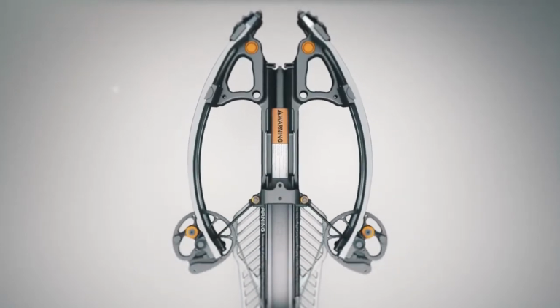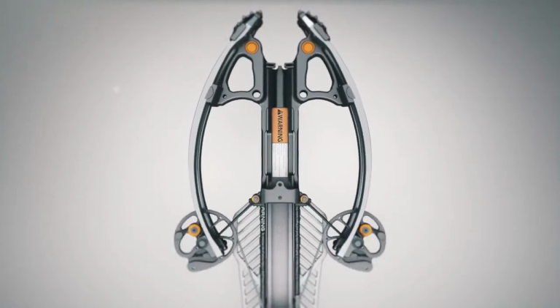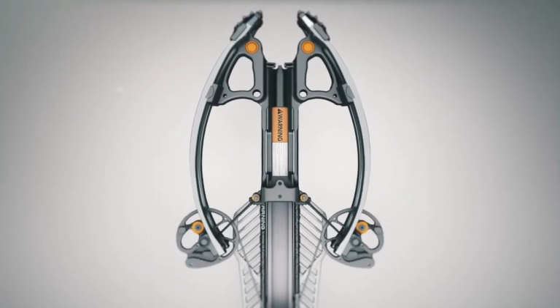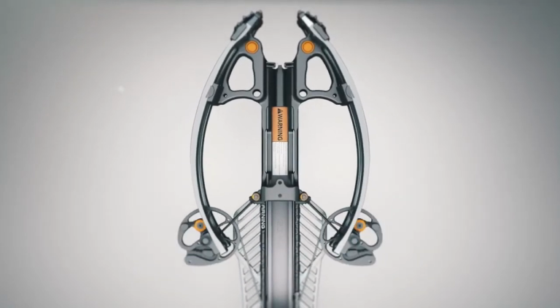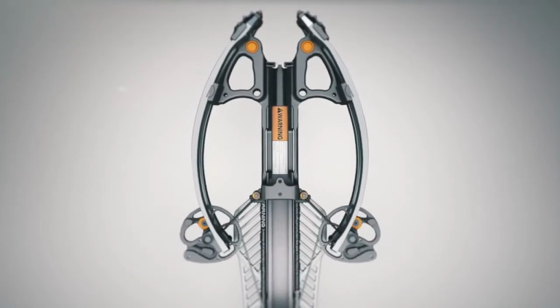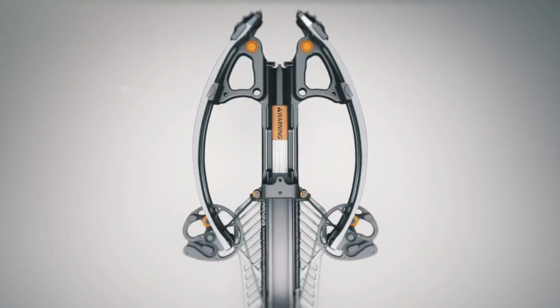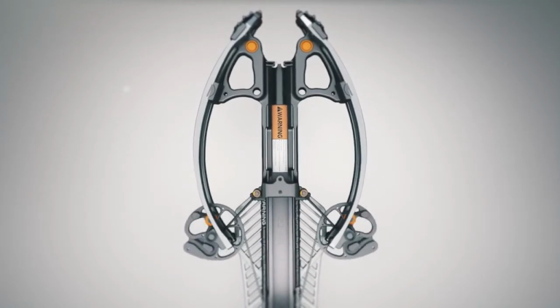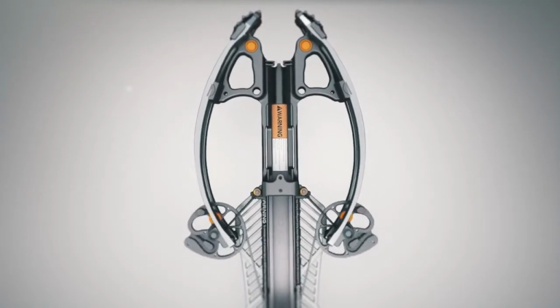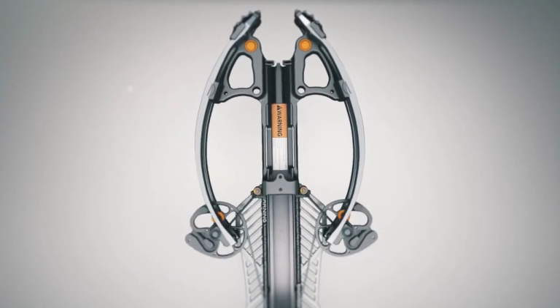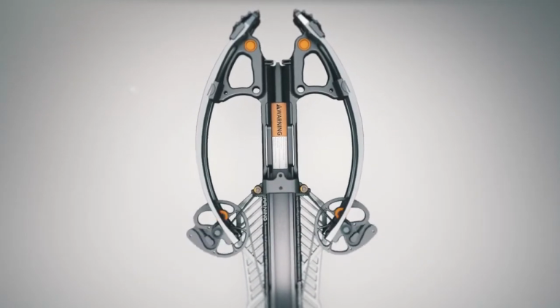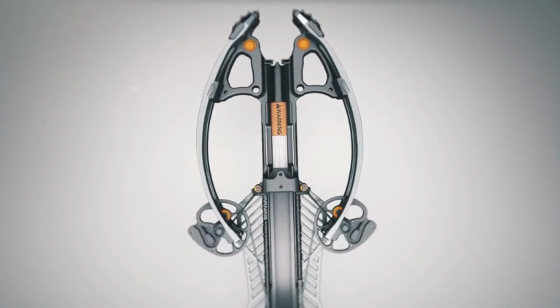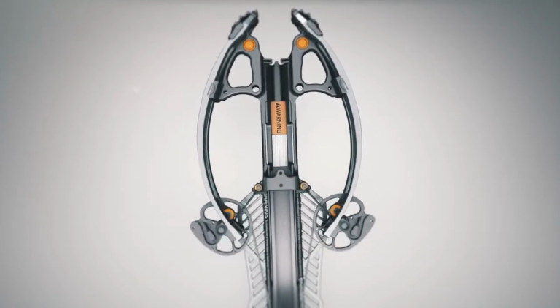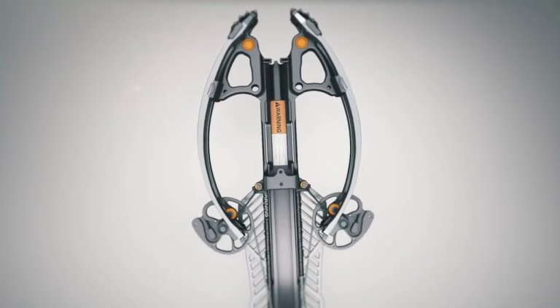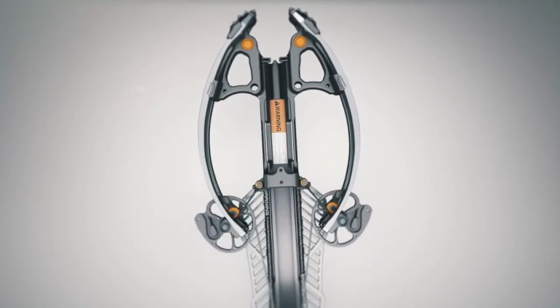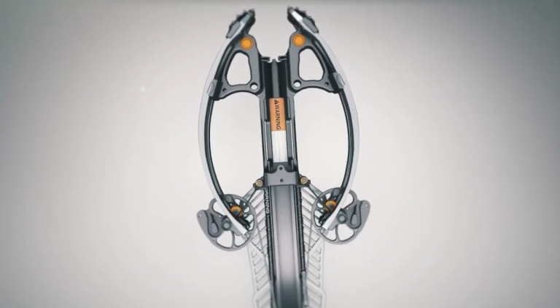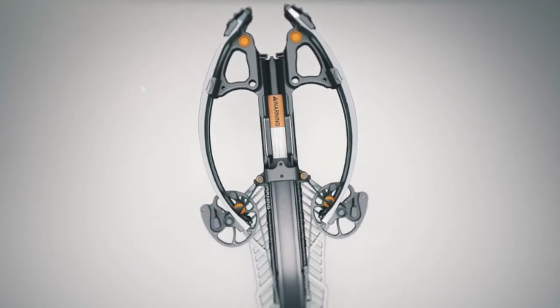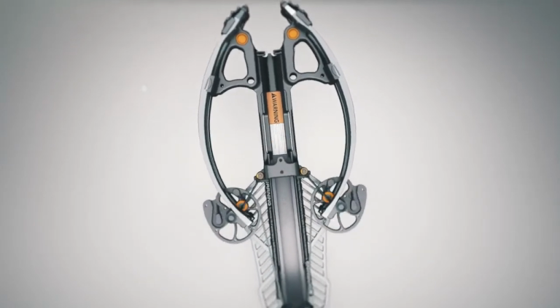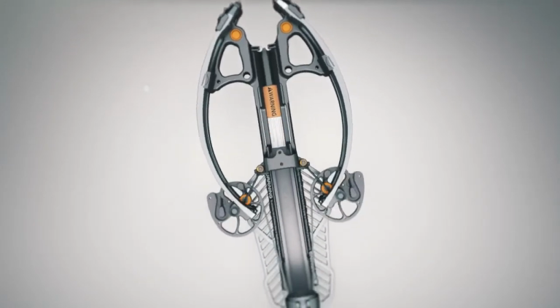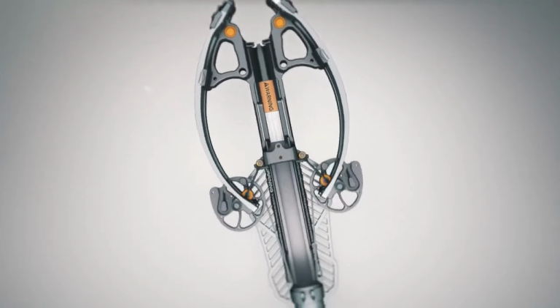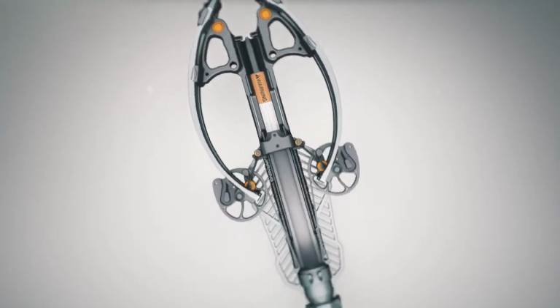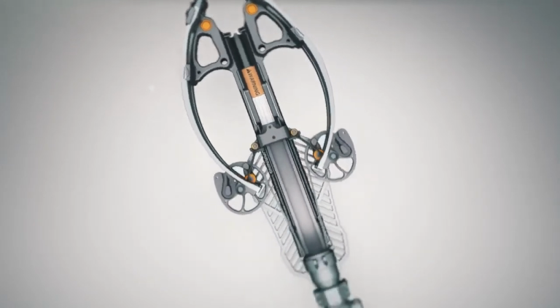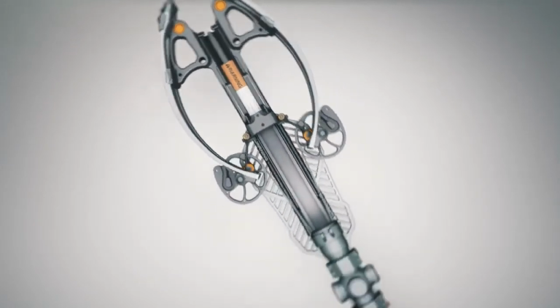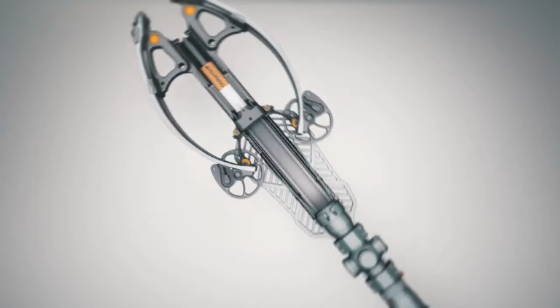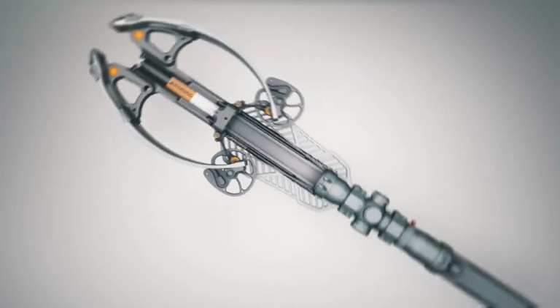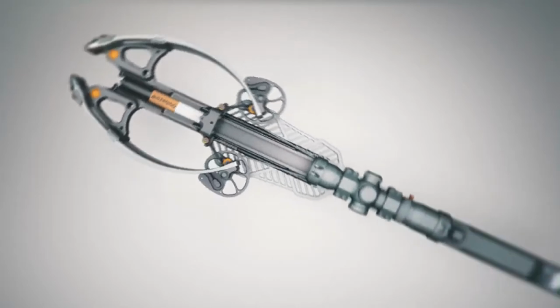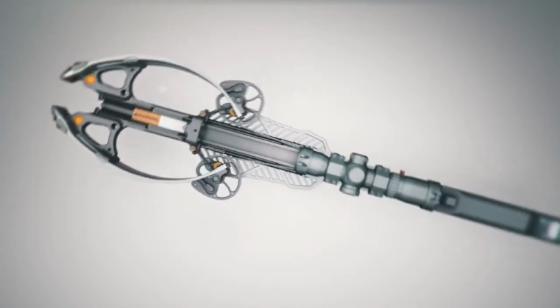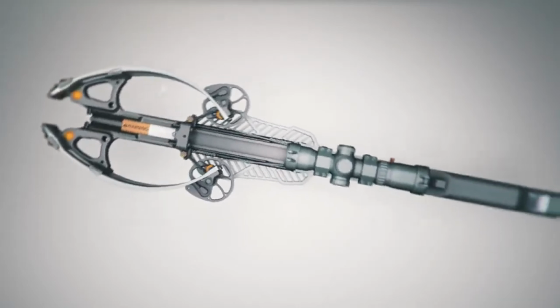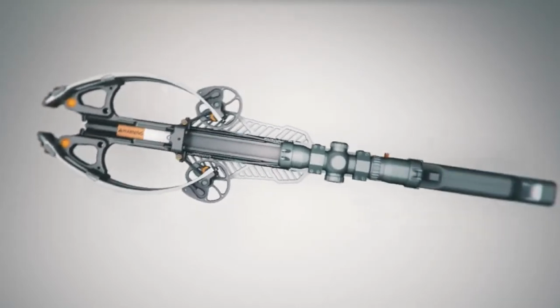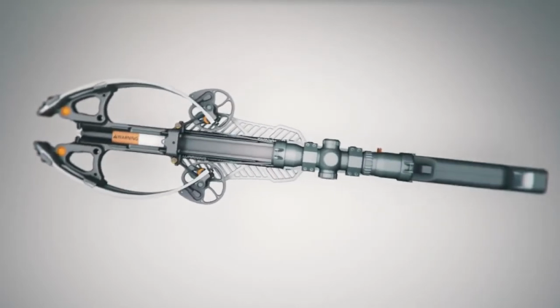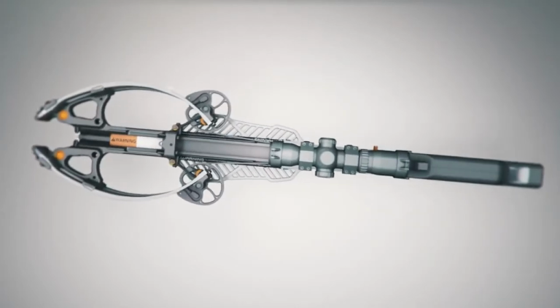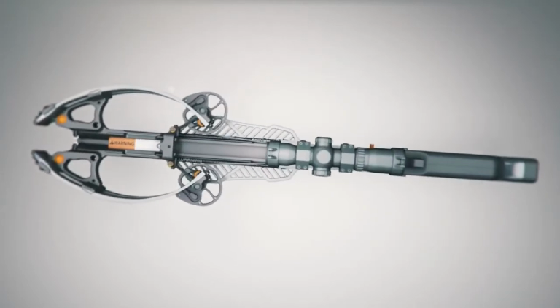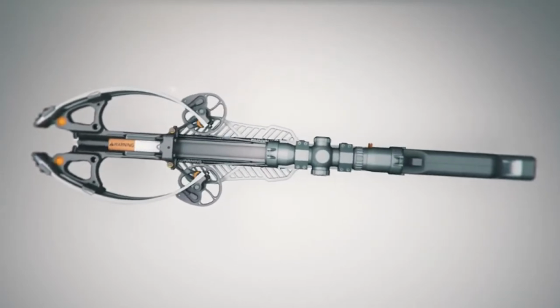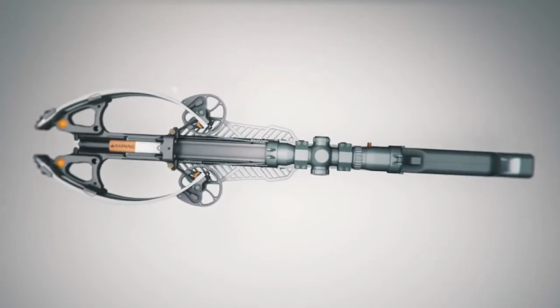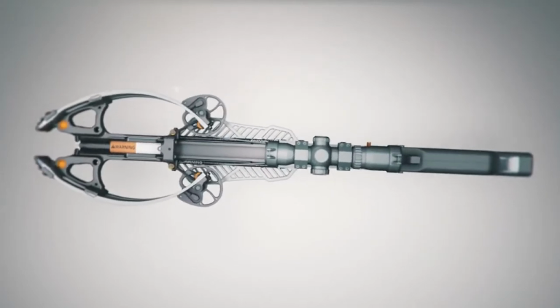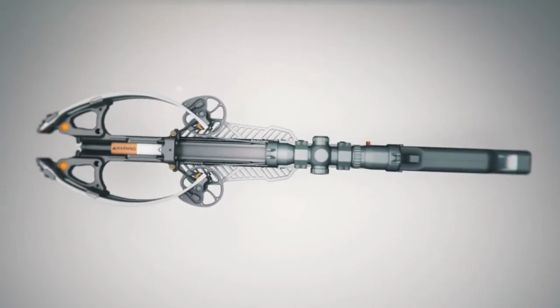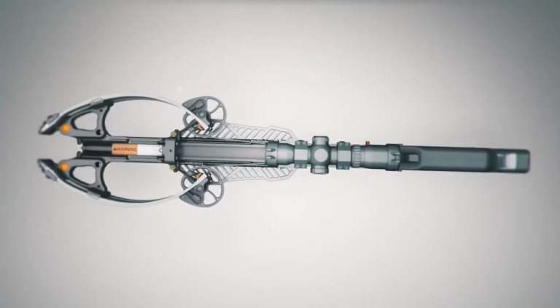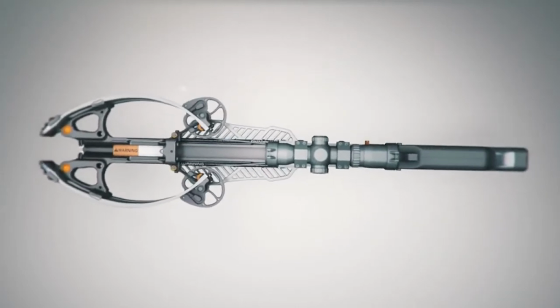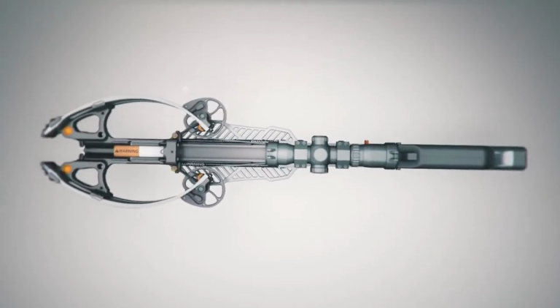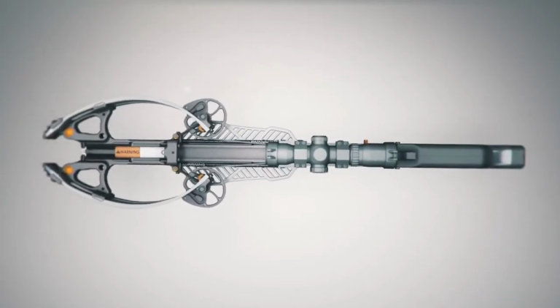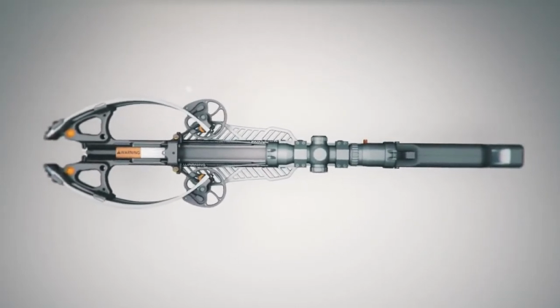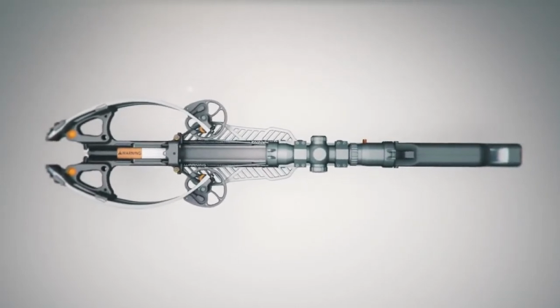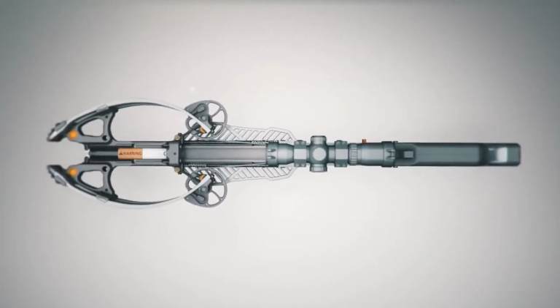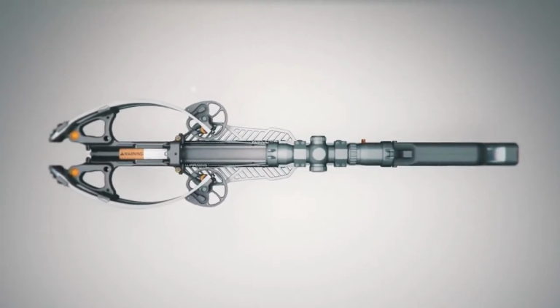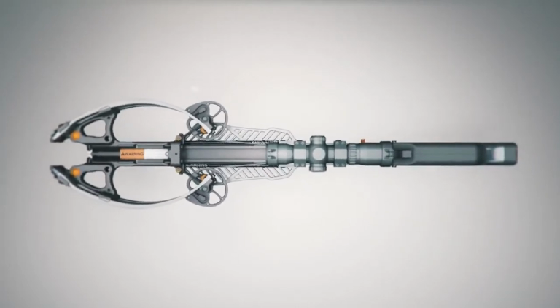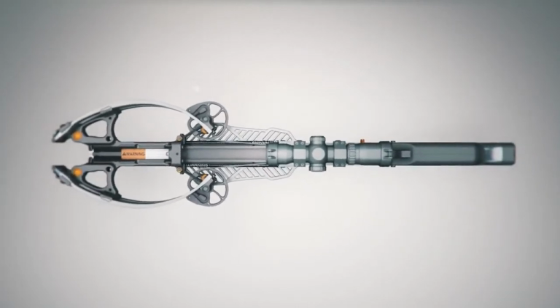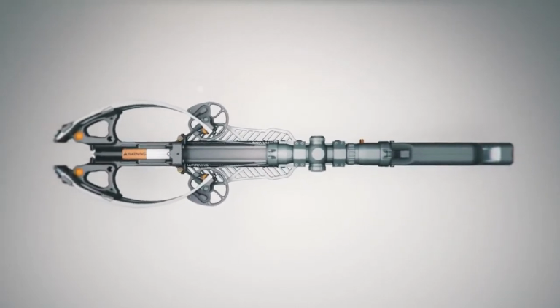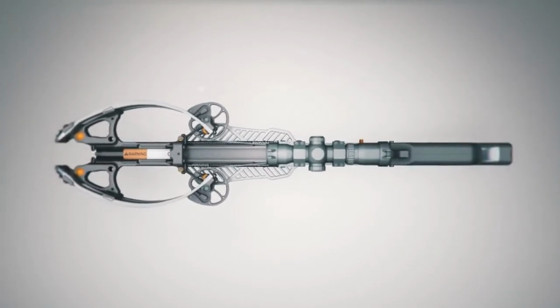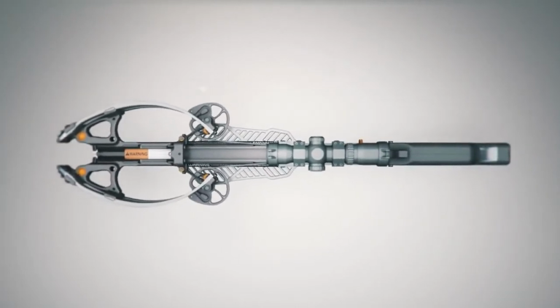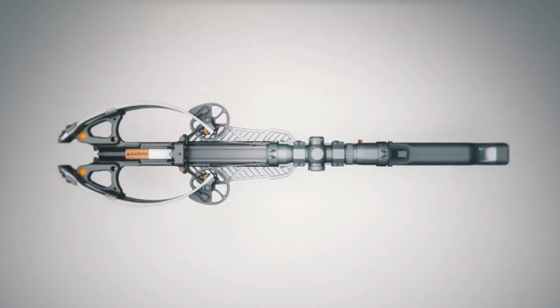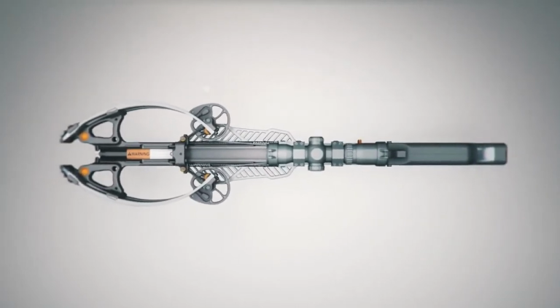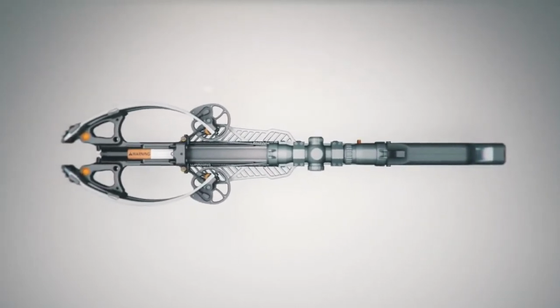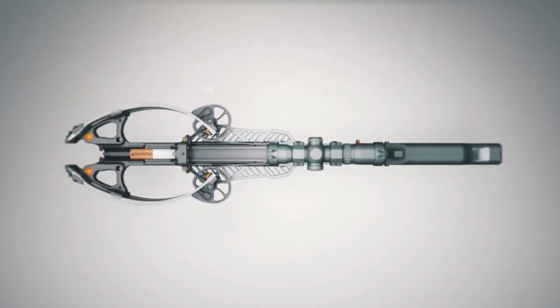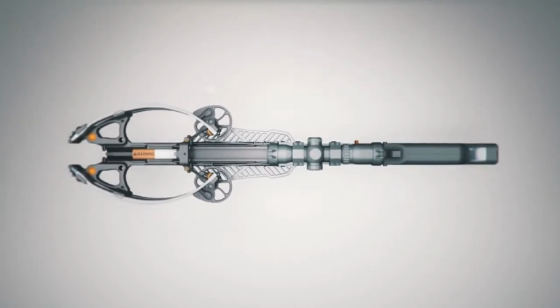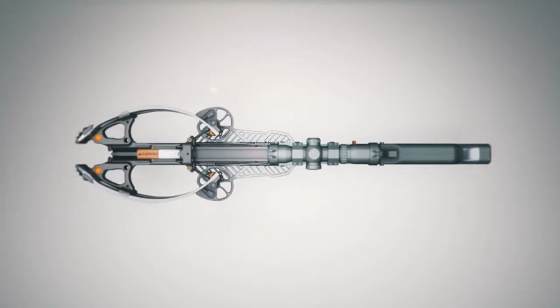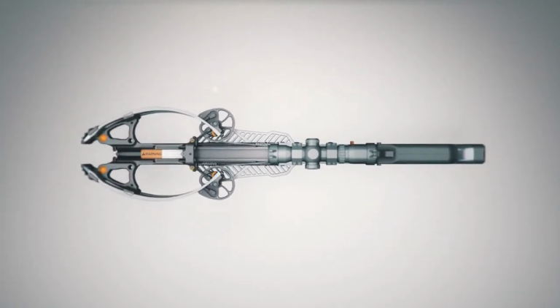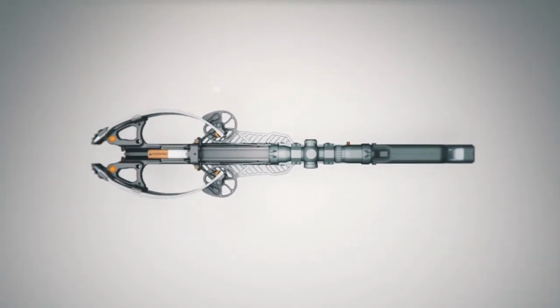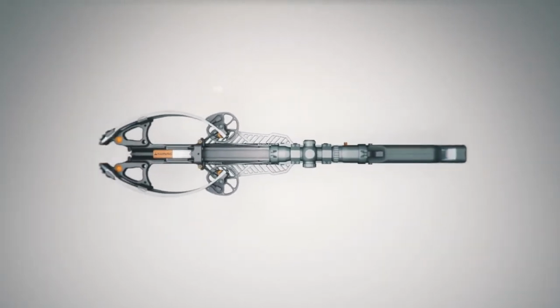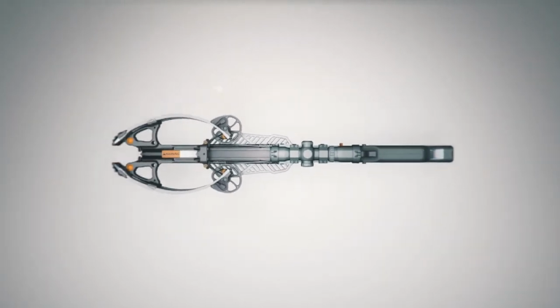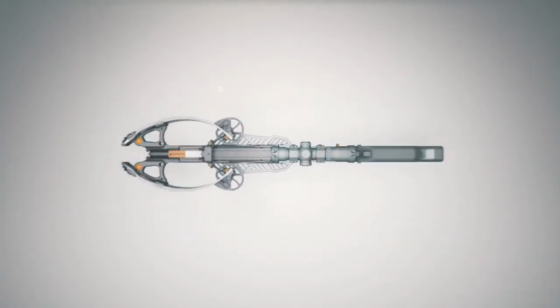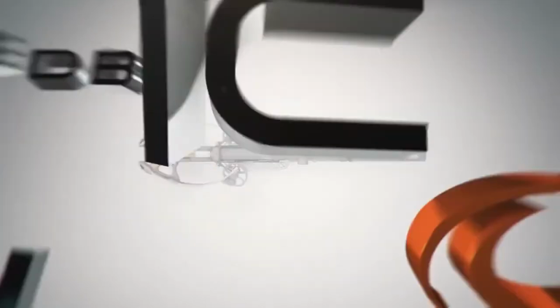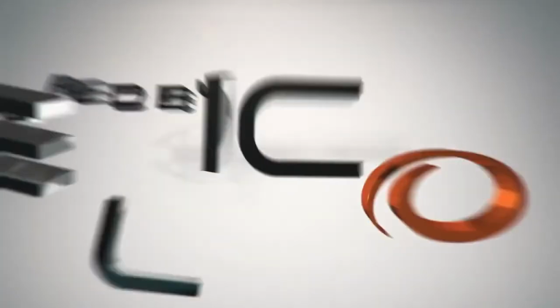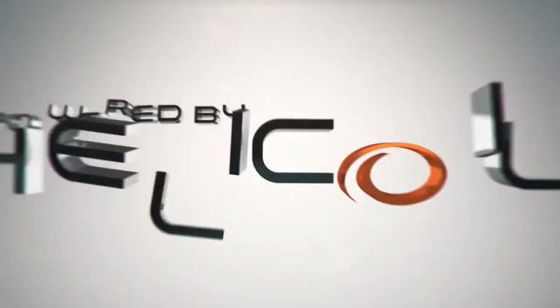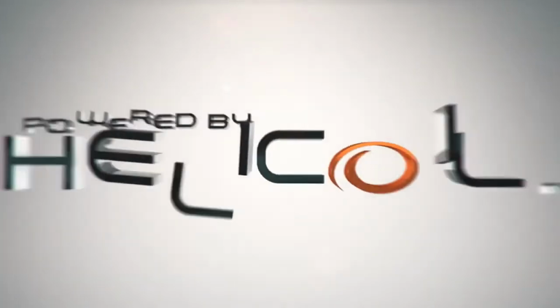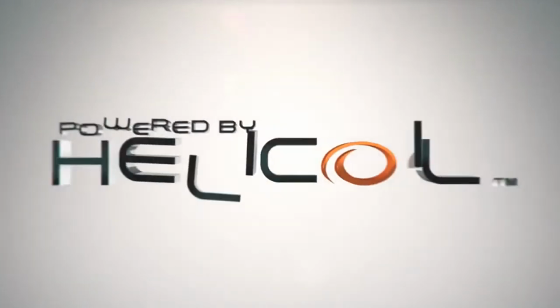Helicoil technology — a revolutionary breakthrough for efficient, compact performance and rifle-like accuracy never achieved by any other crossbow.